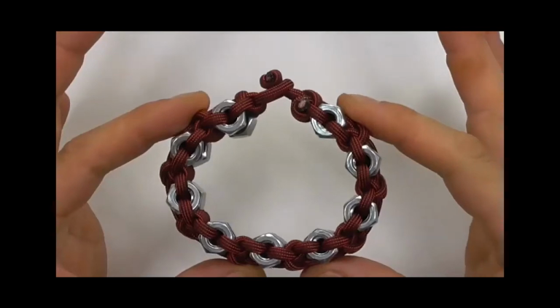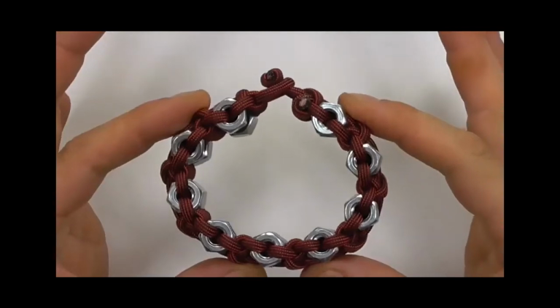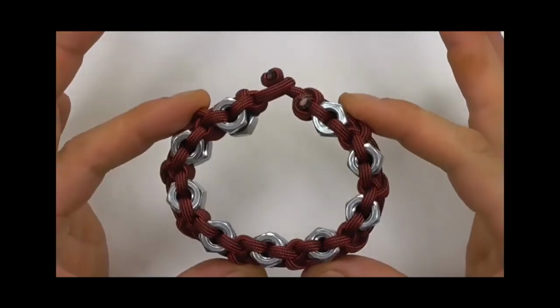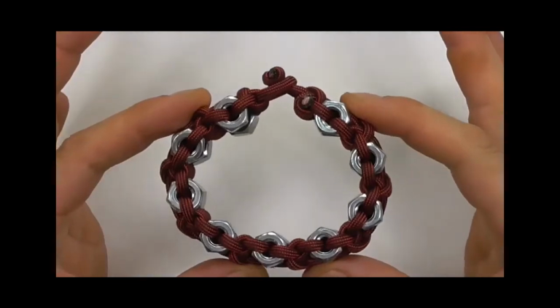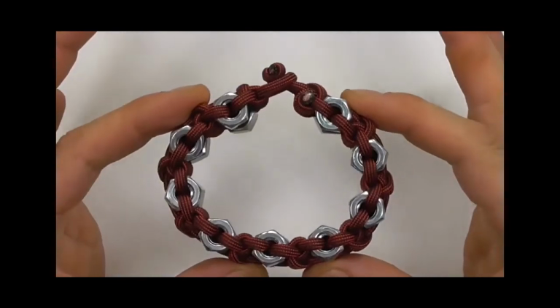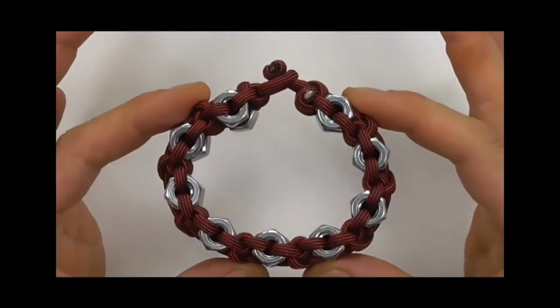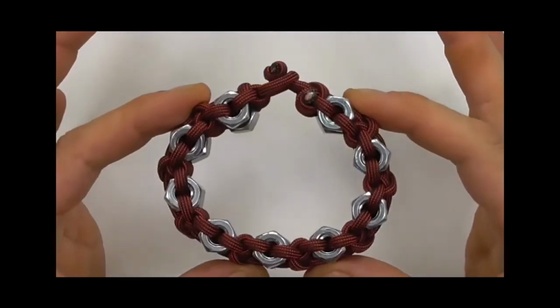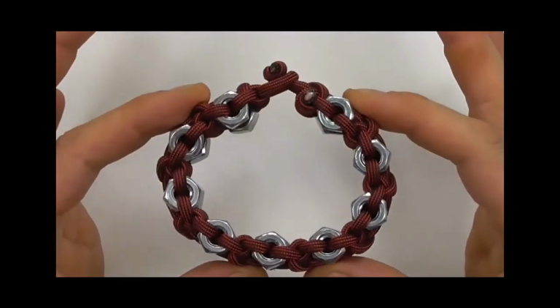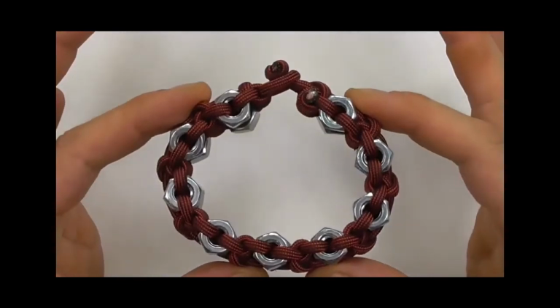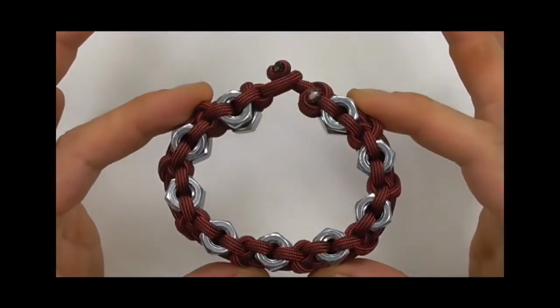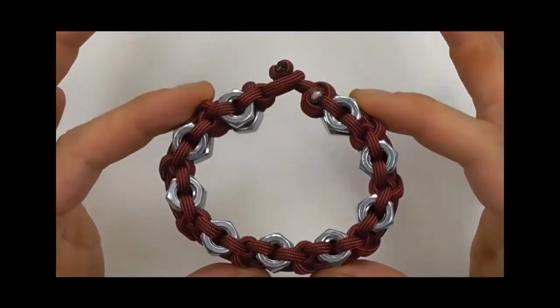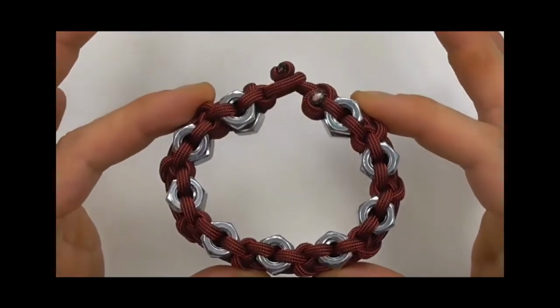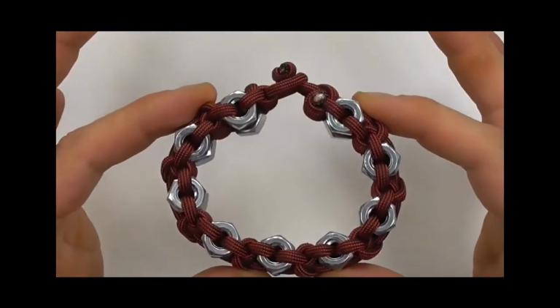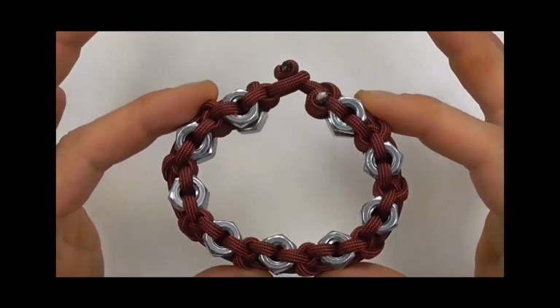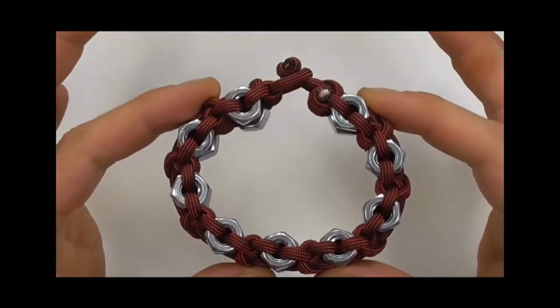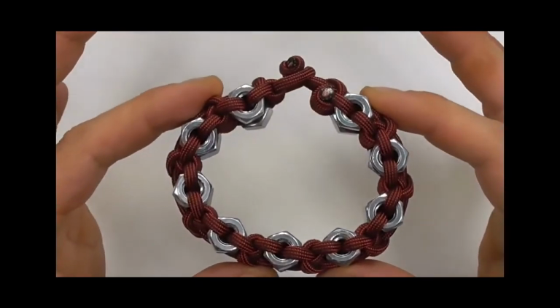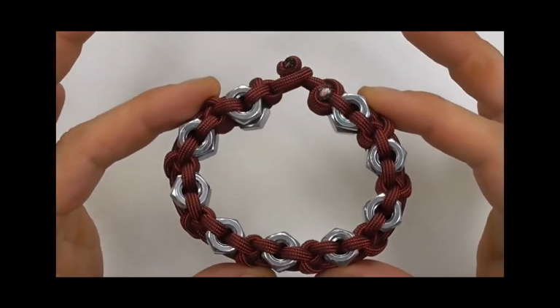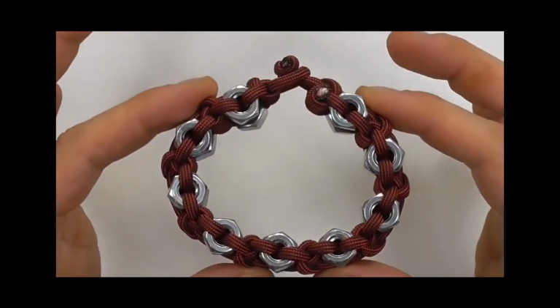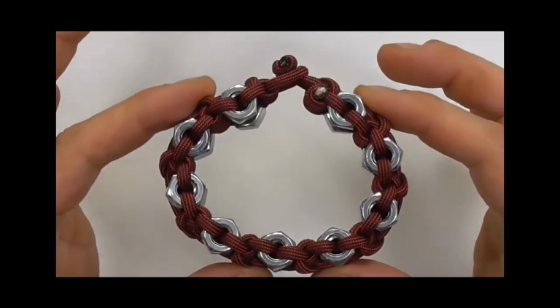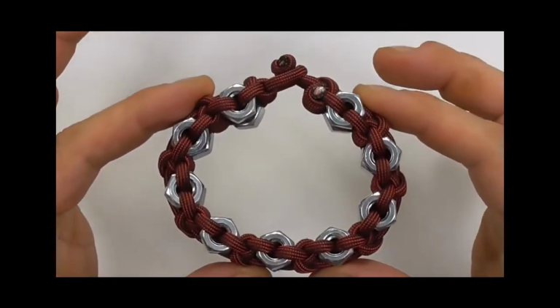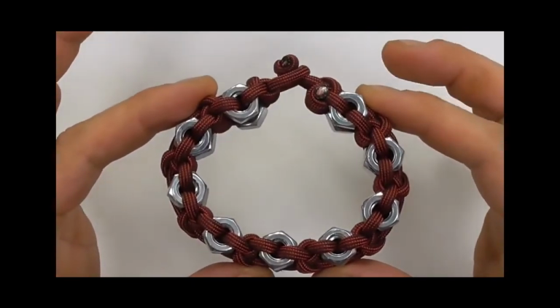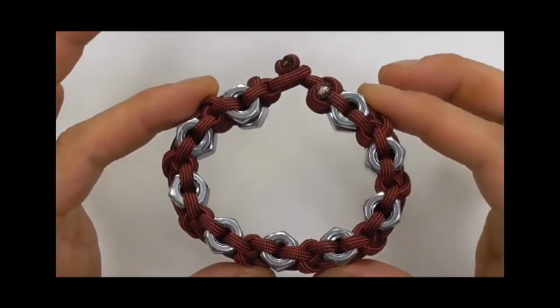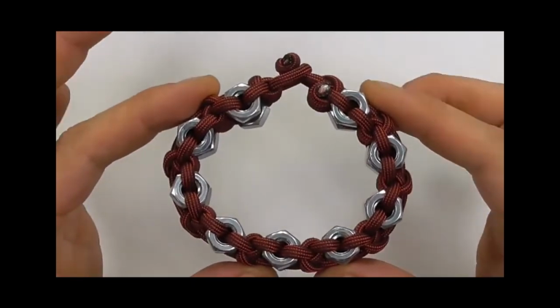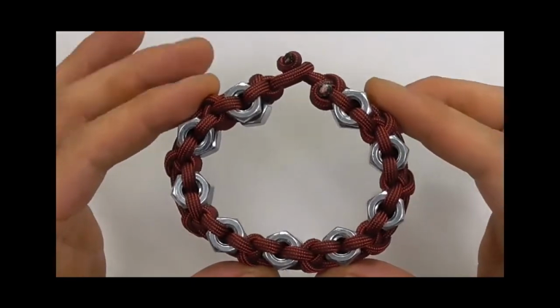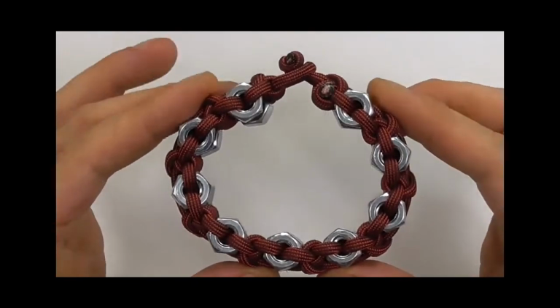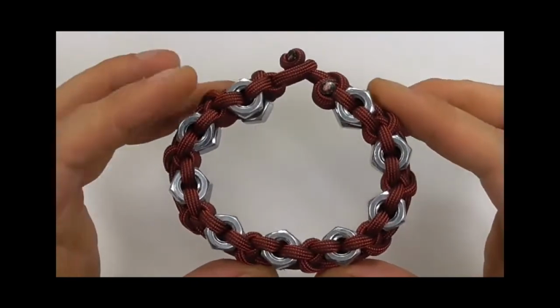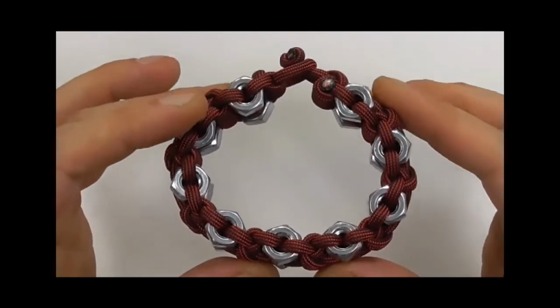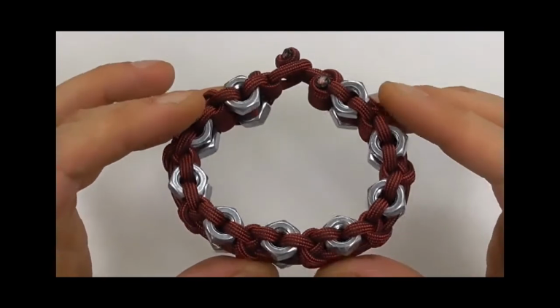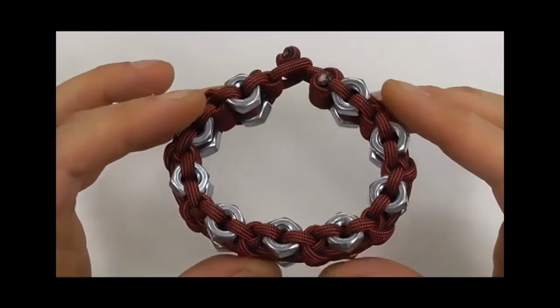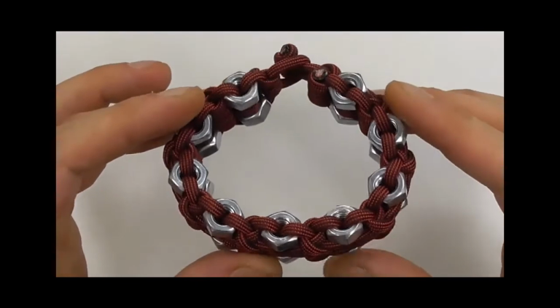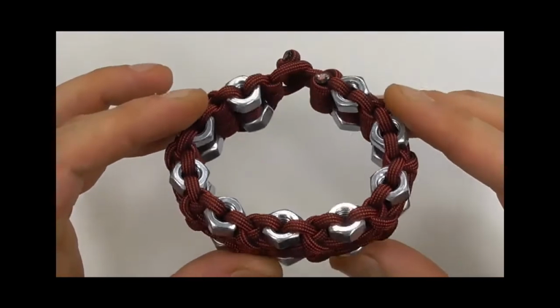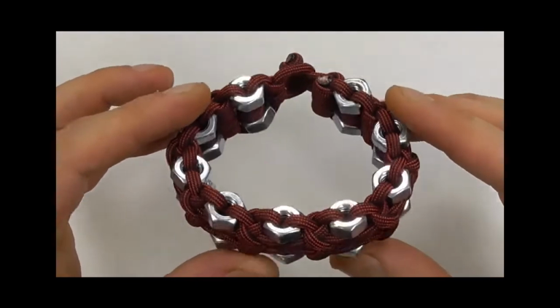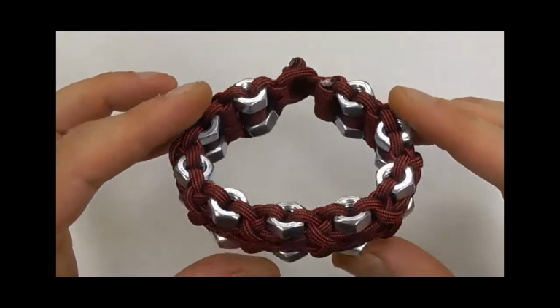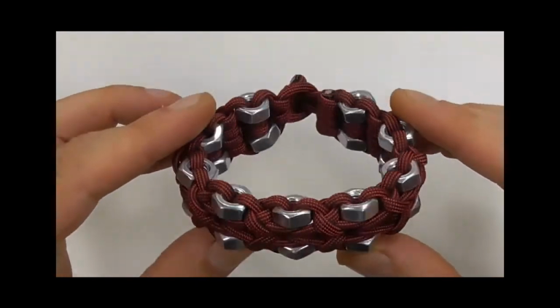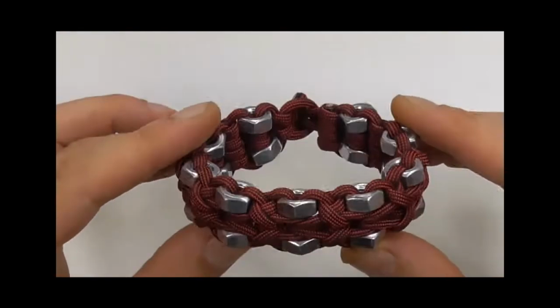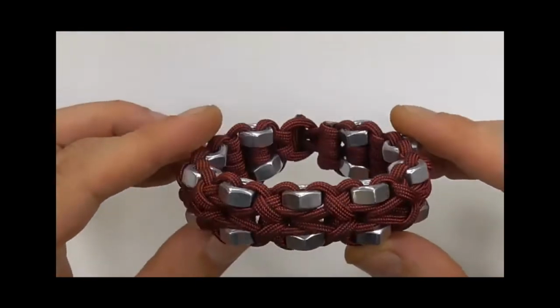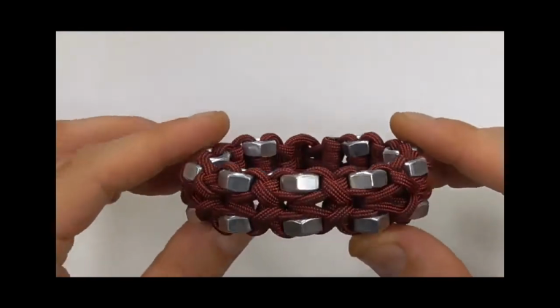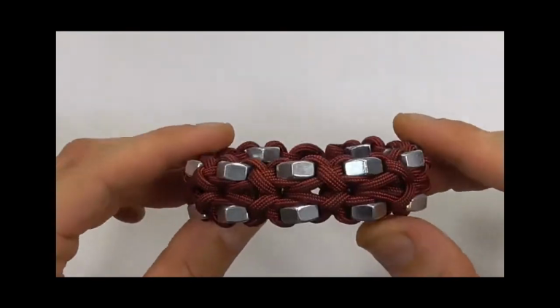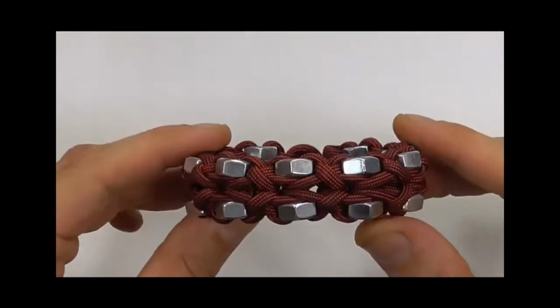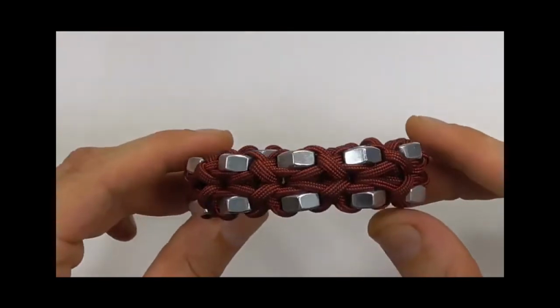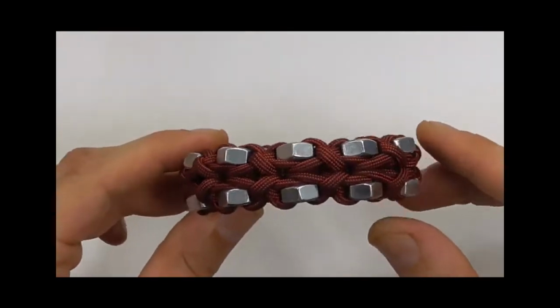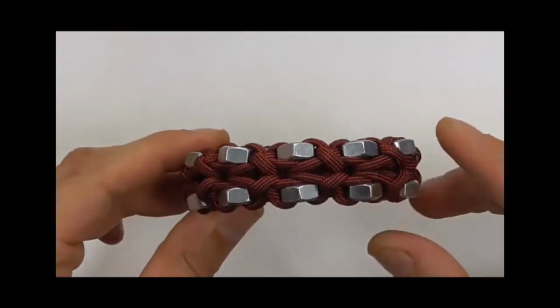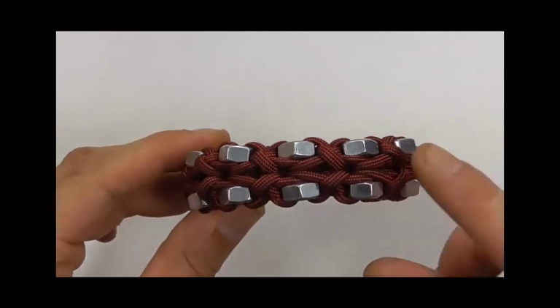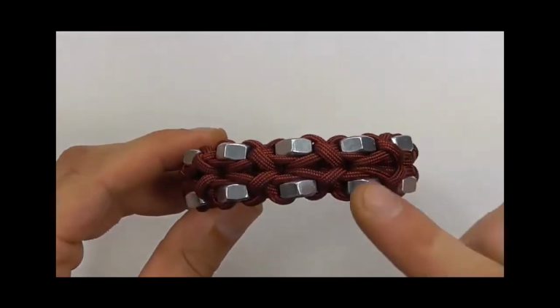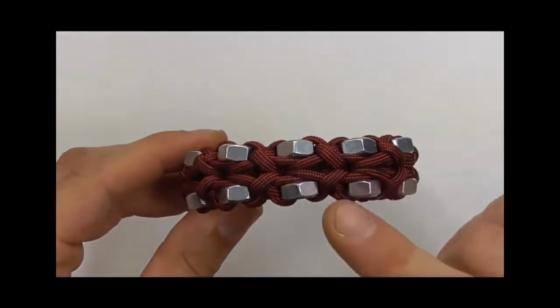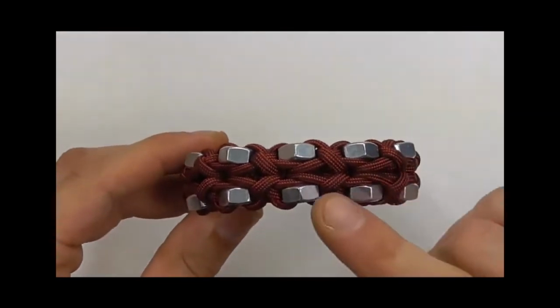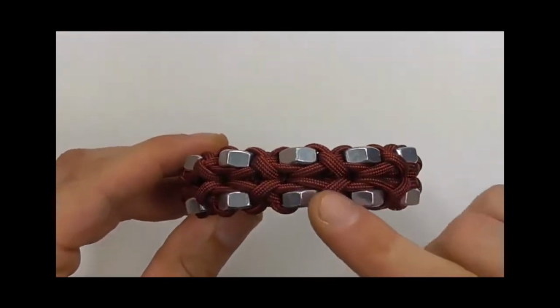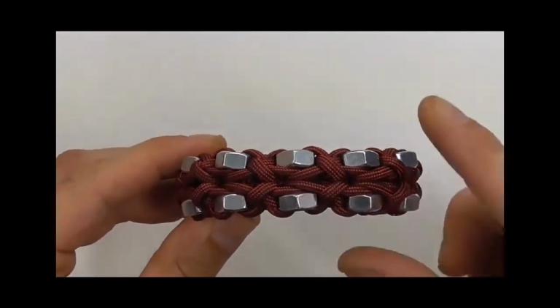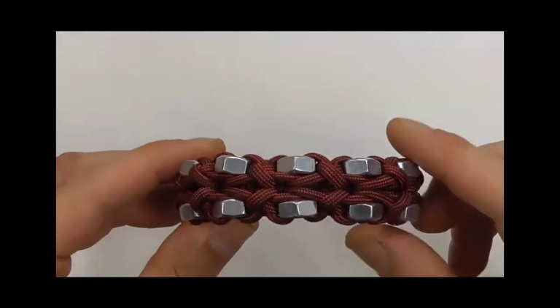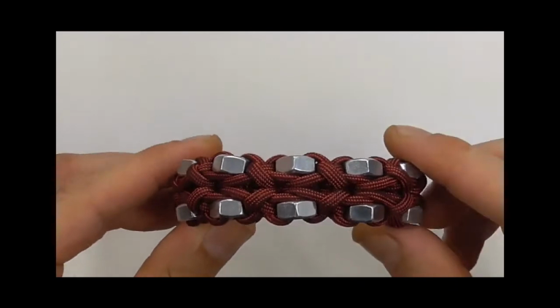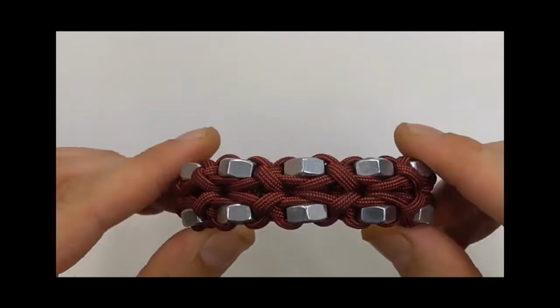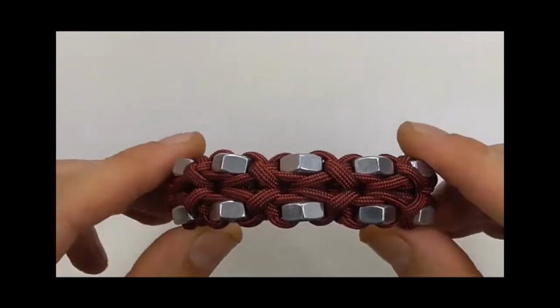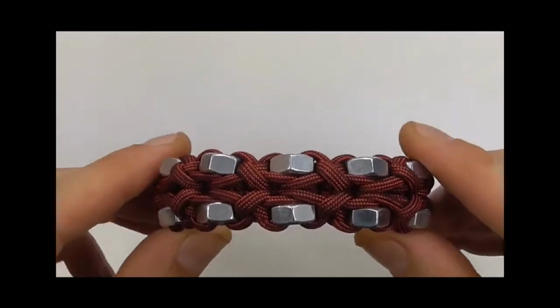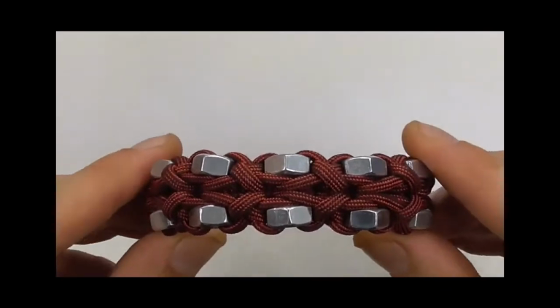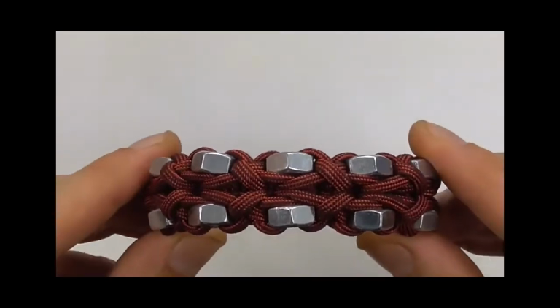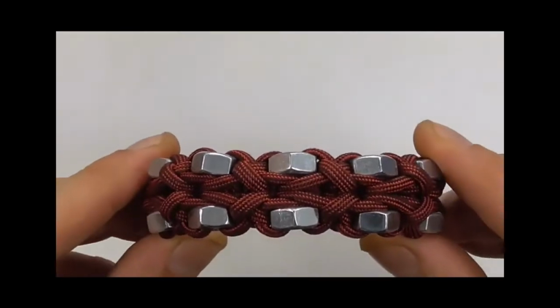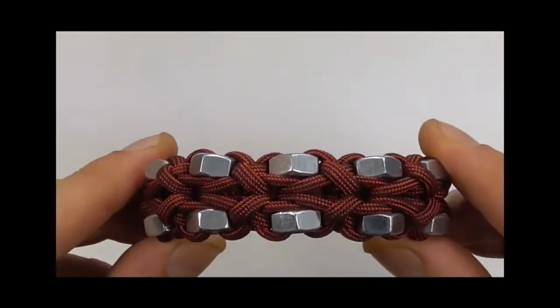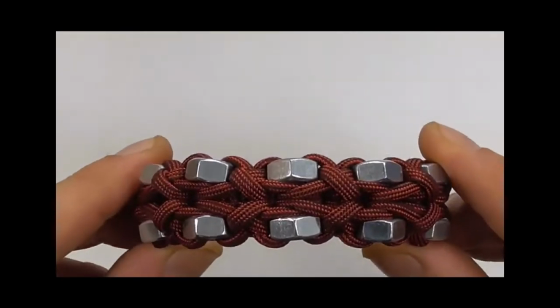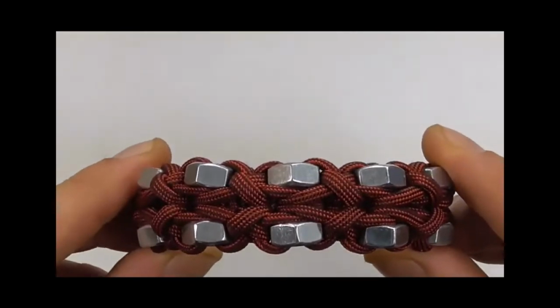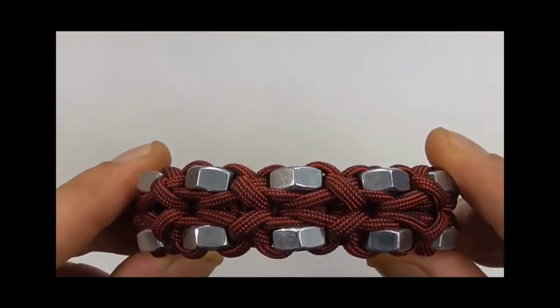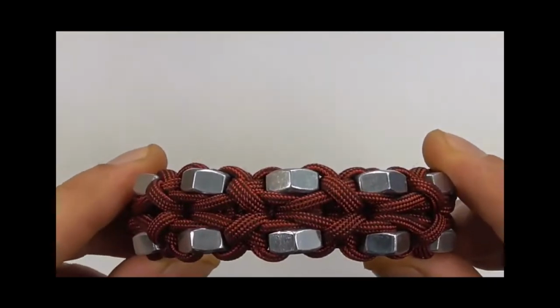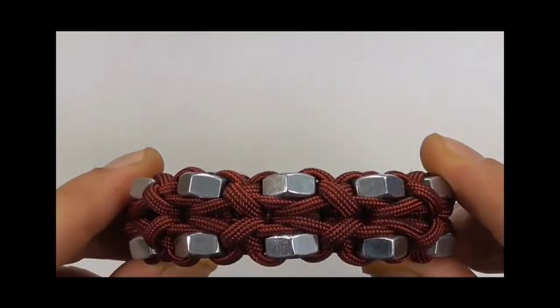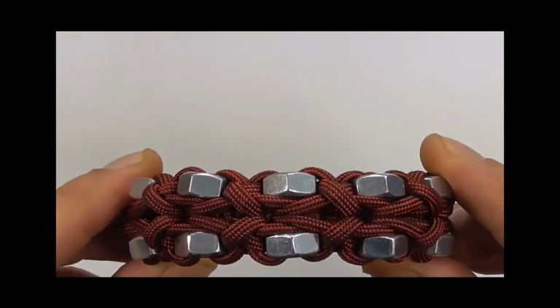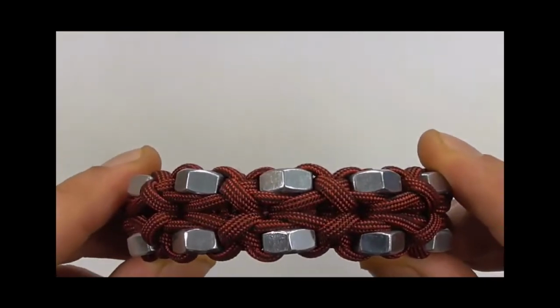Hi YouTube friends, it's Tom here. Hope you're all doing well. Join me because today we're making another paracord bracelet, and this one incorporates hex nuts.